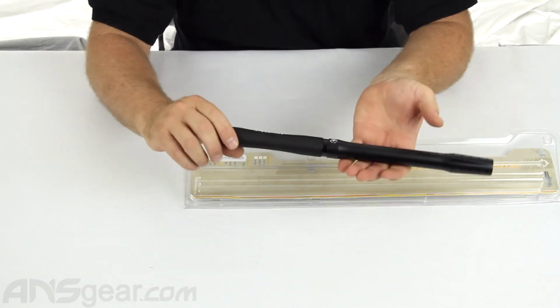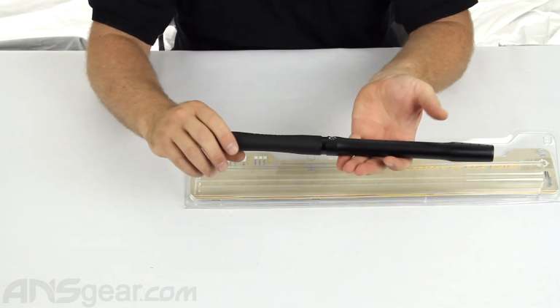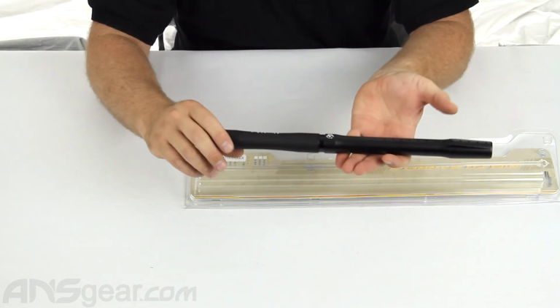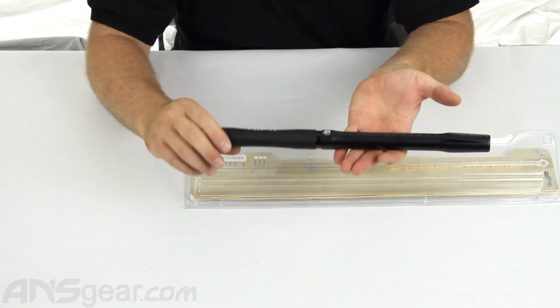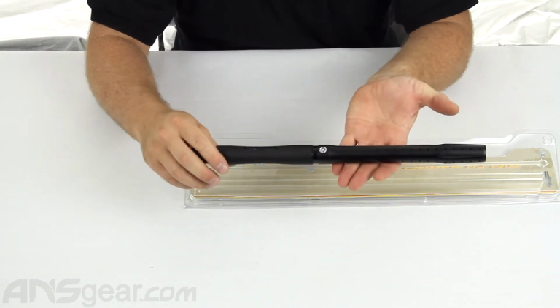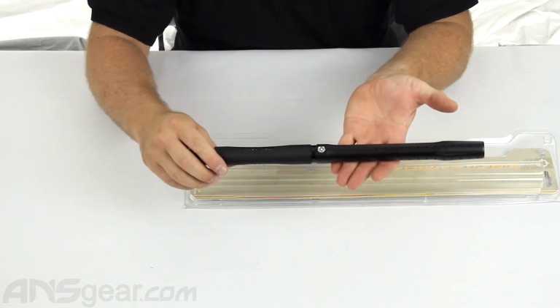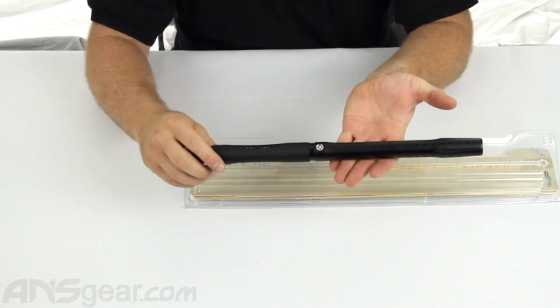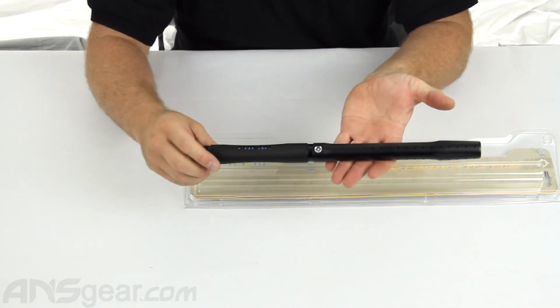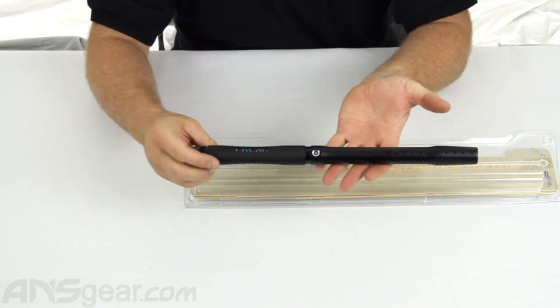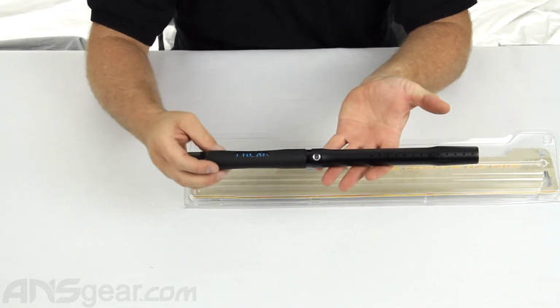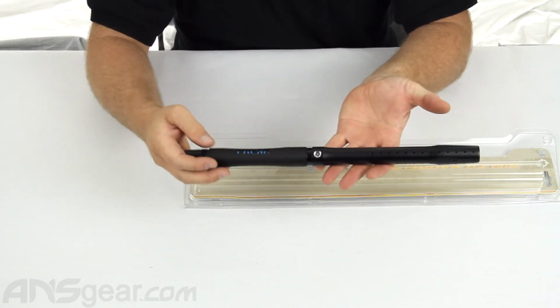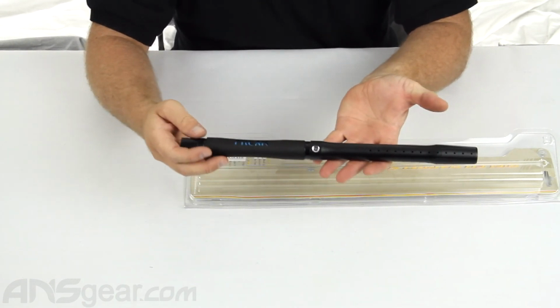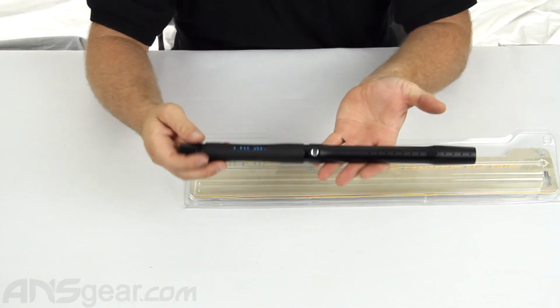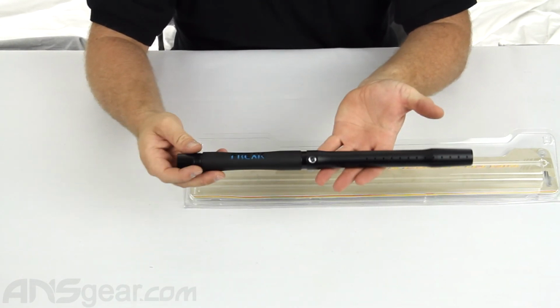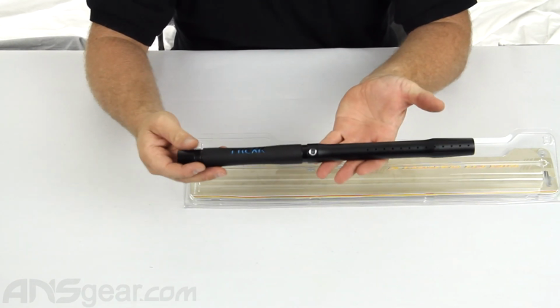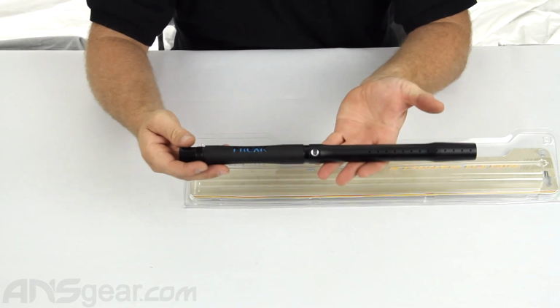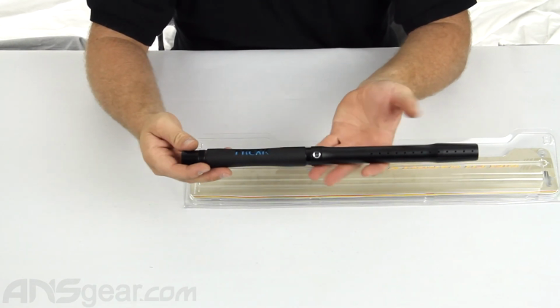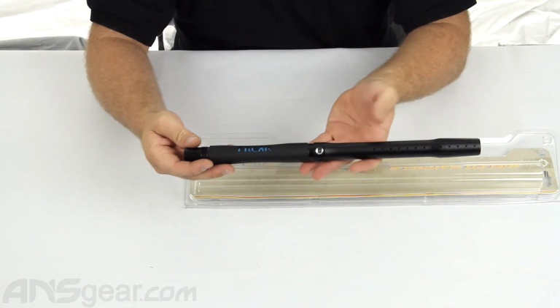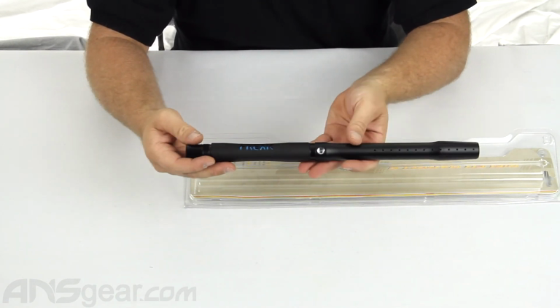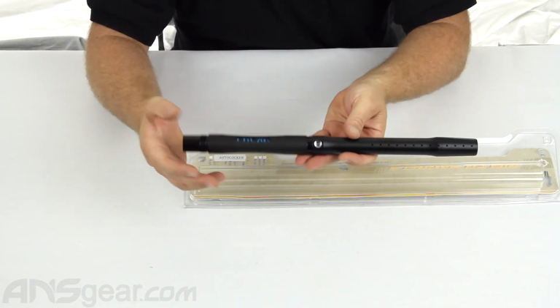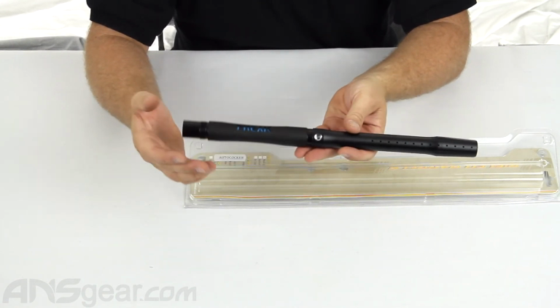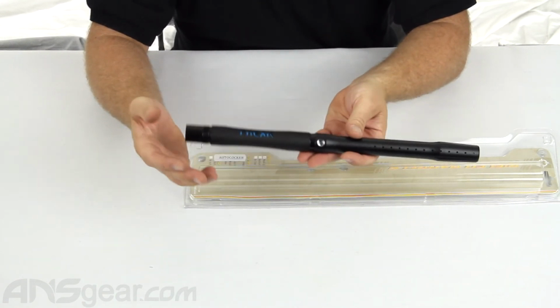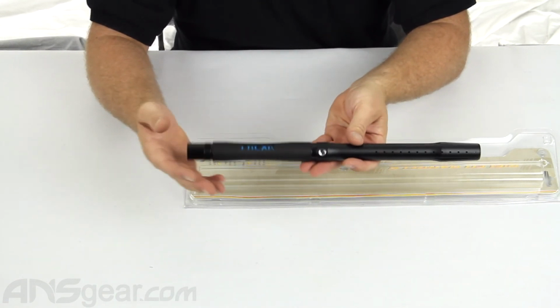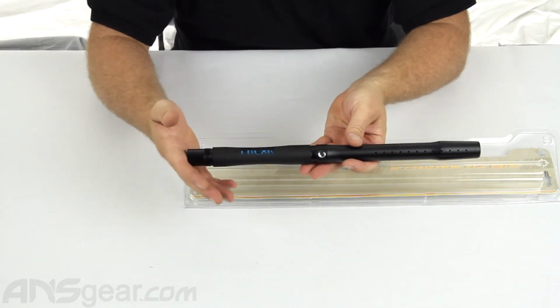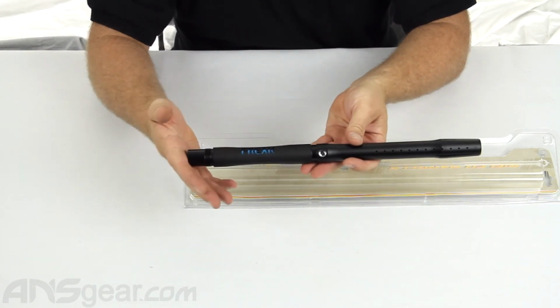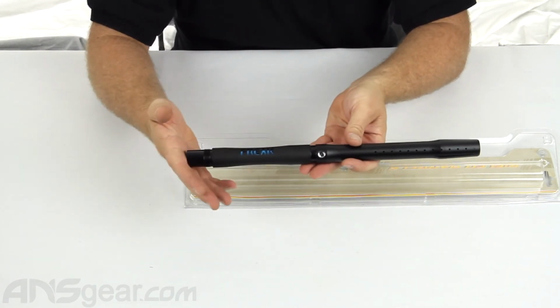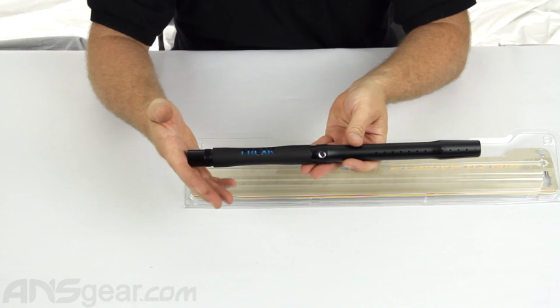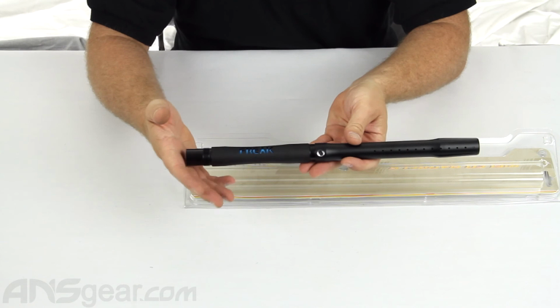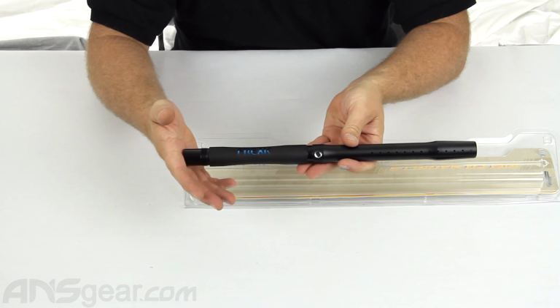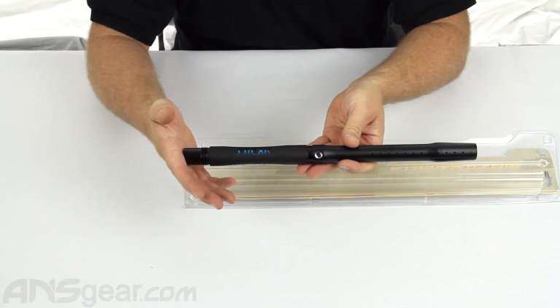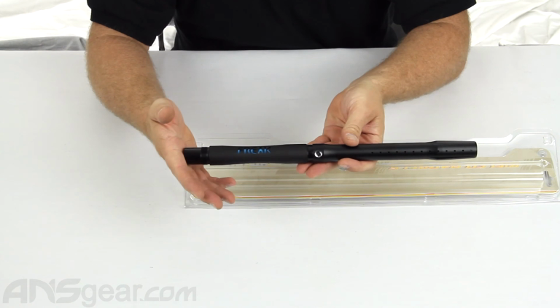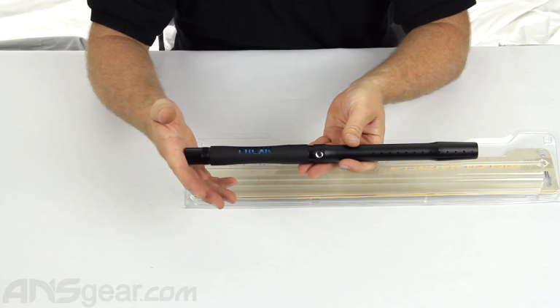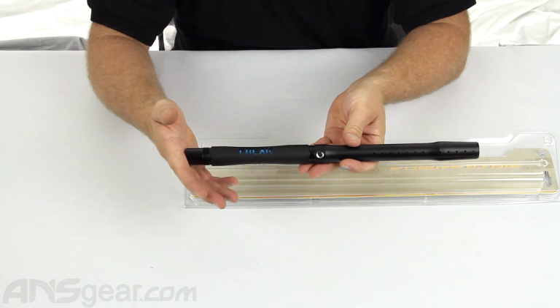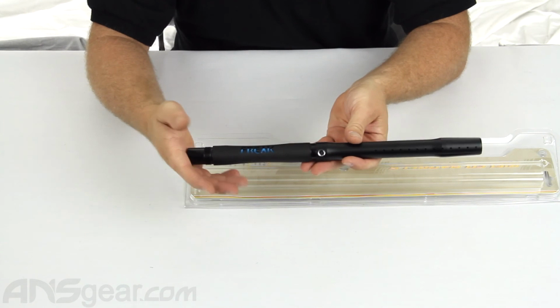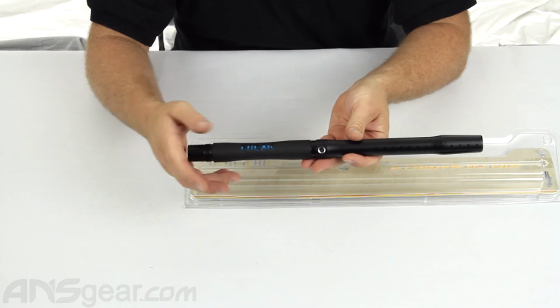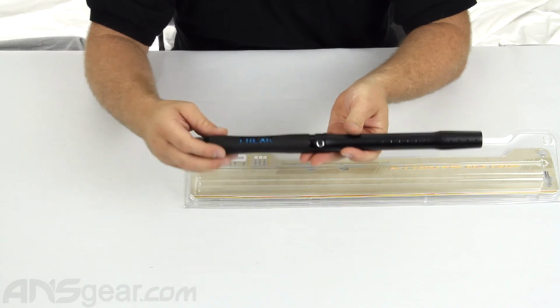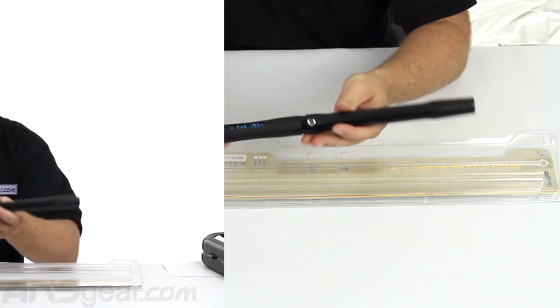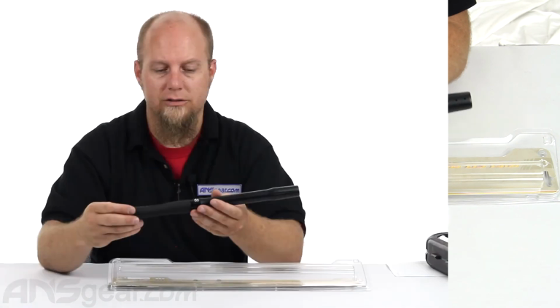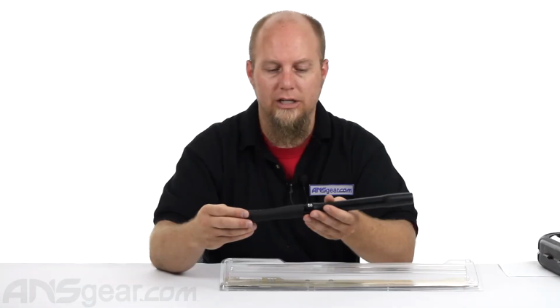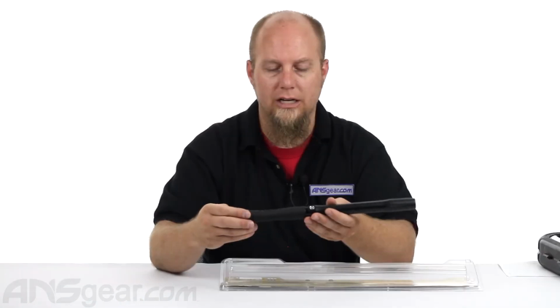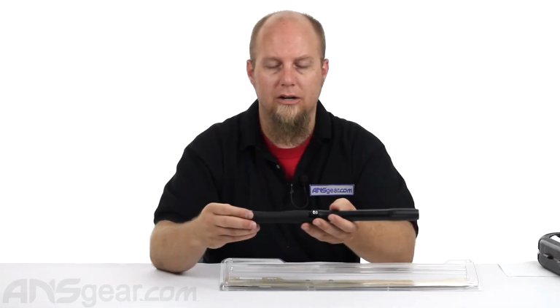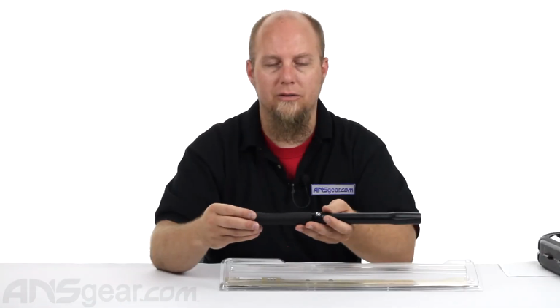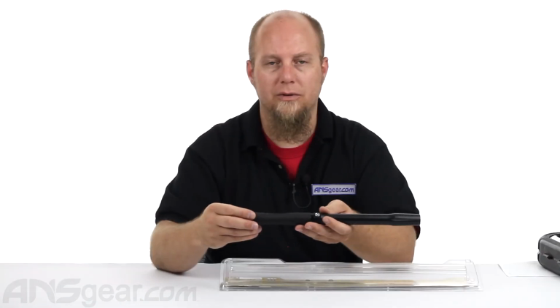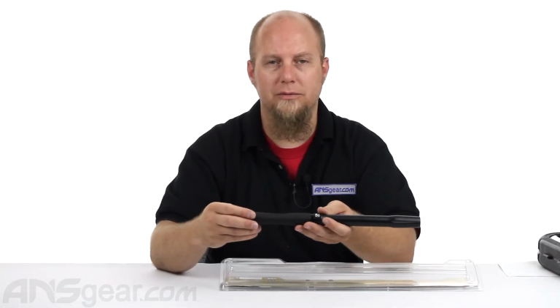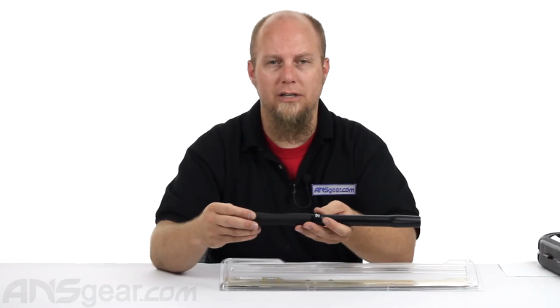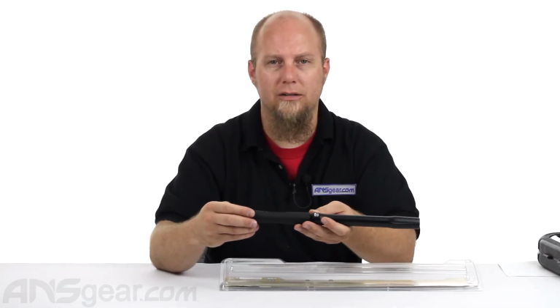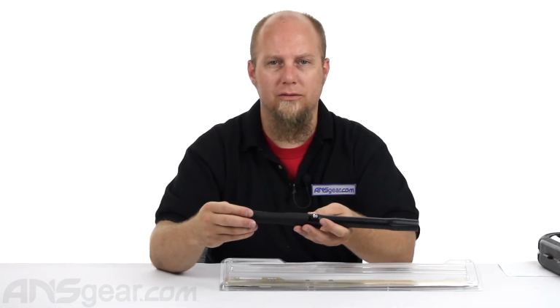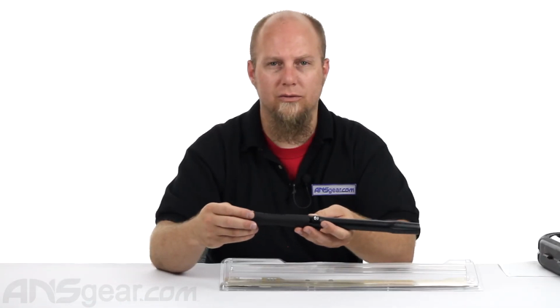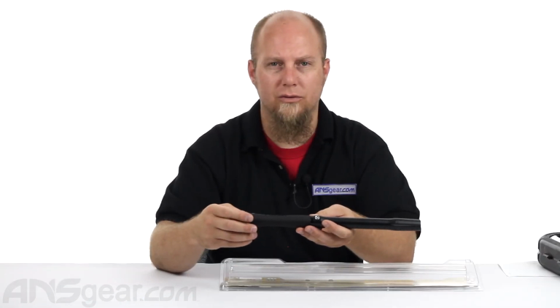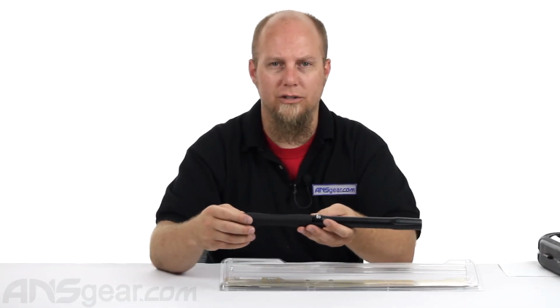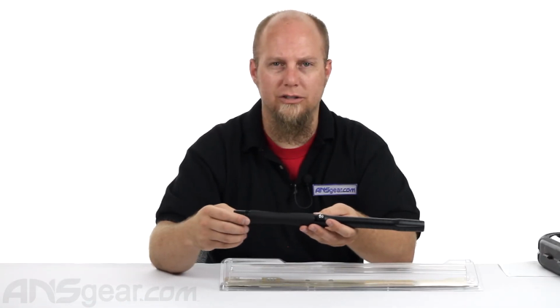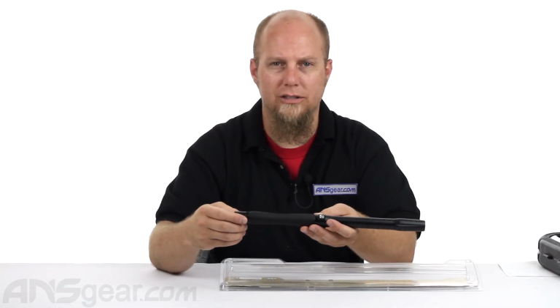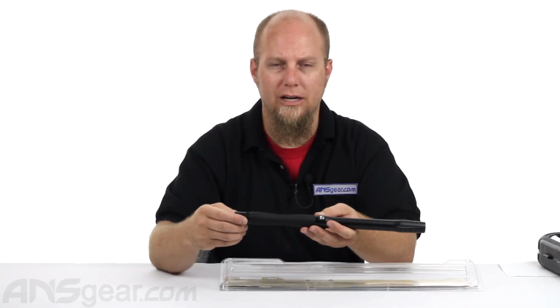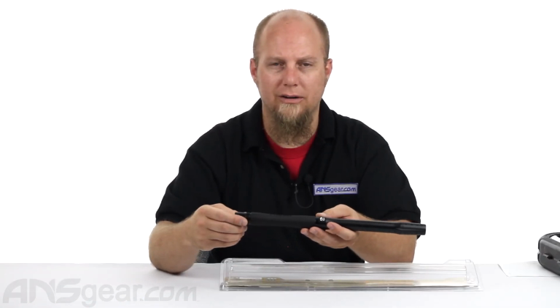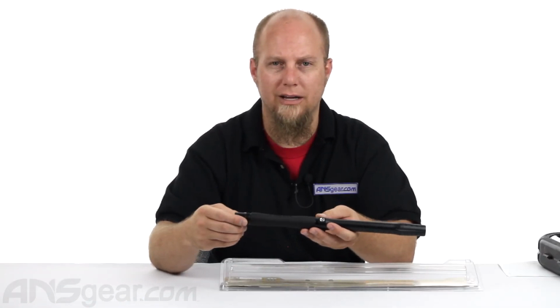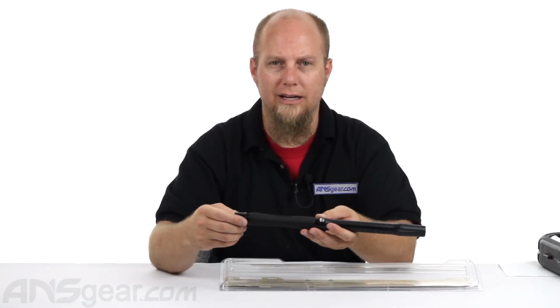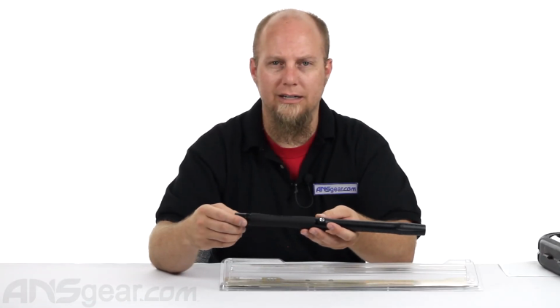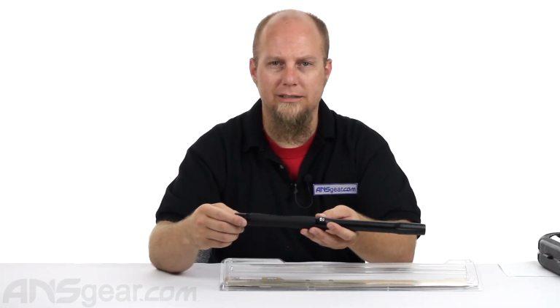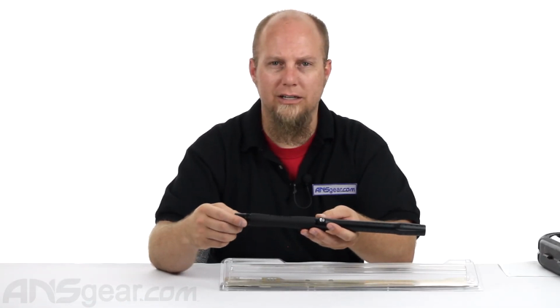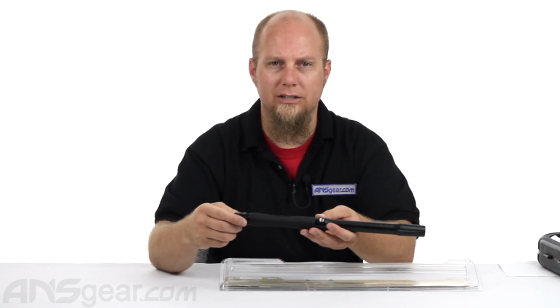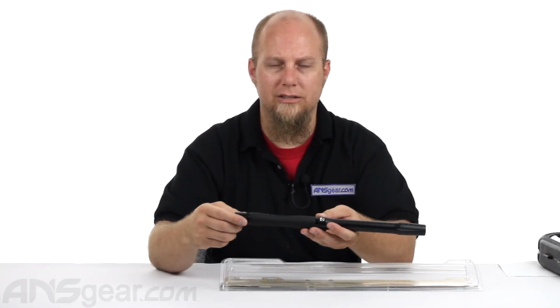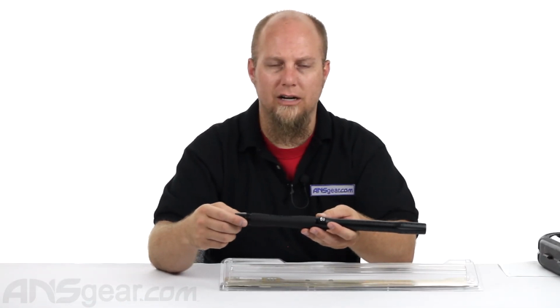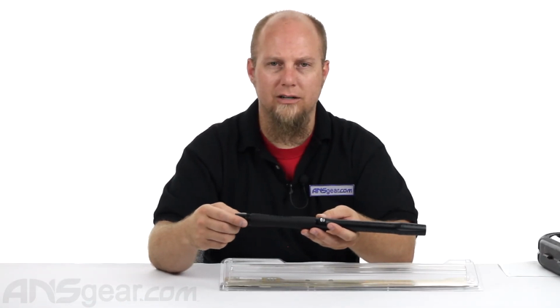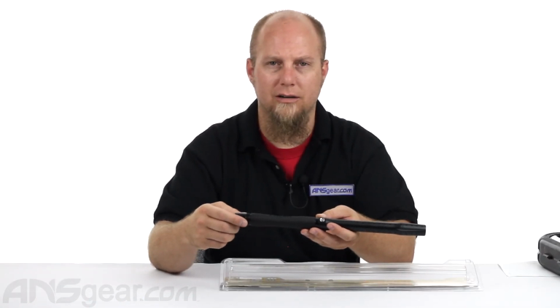So this is the Freak Junior complete barrel. Check it out on the website and order yours now at ansgear.com.